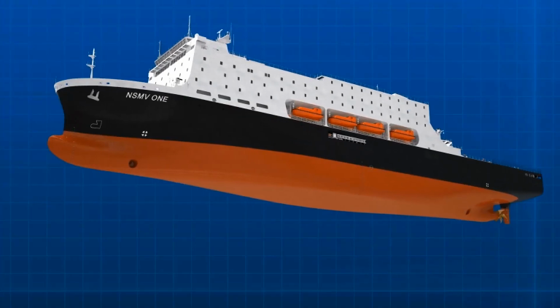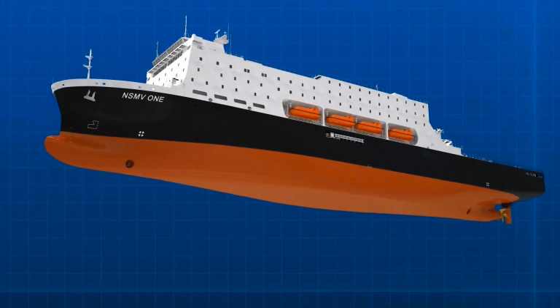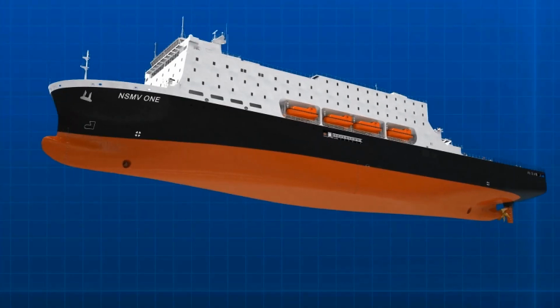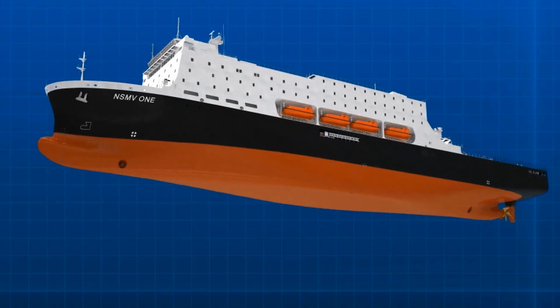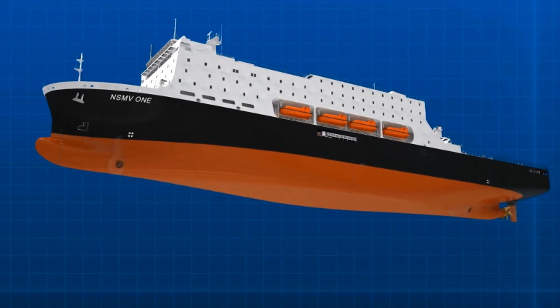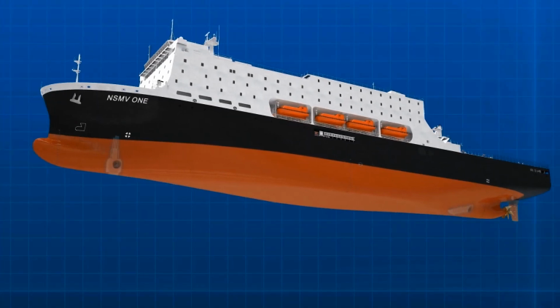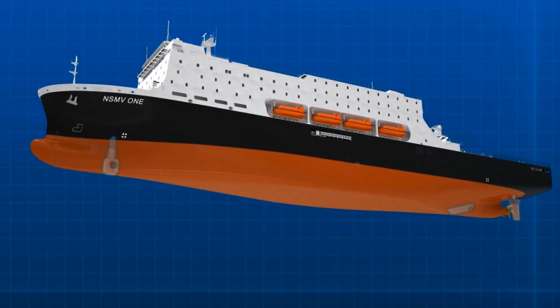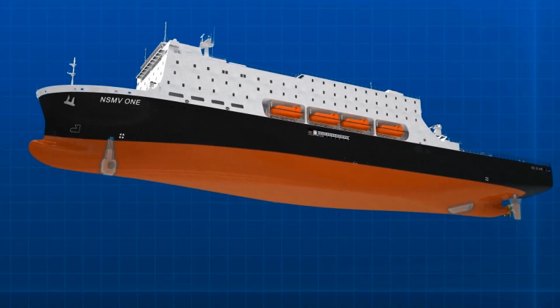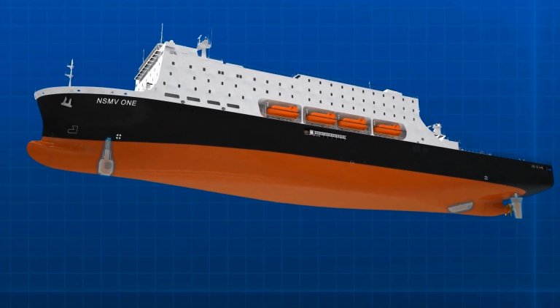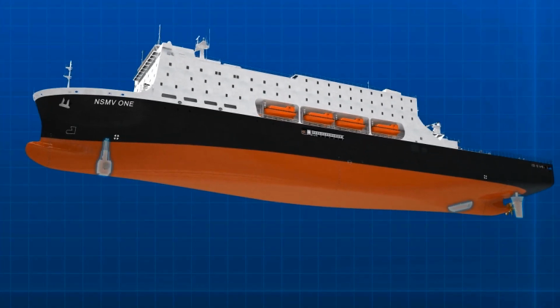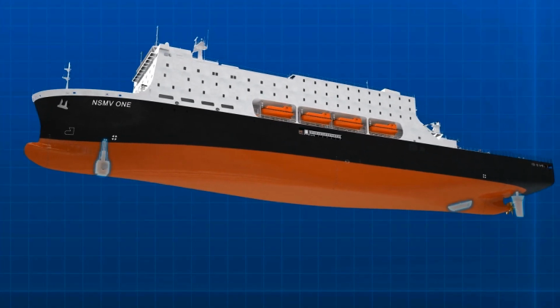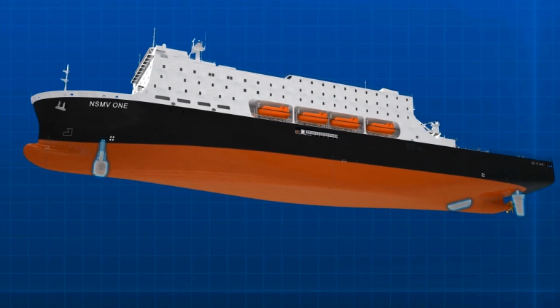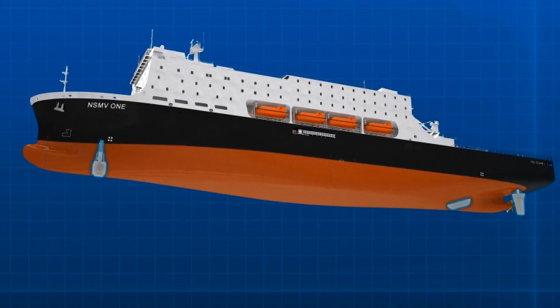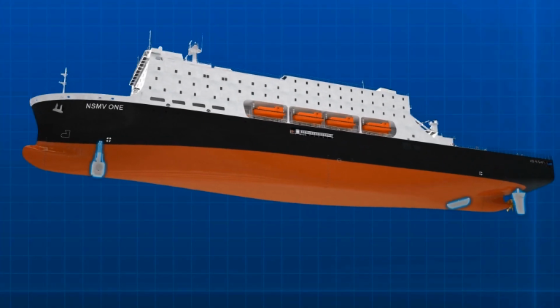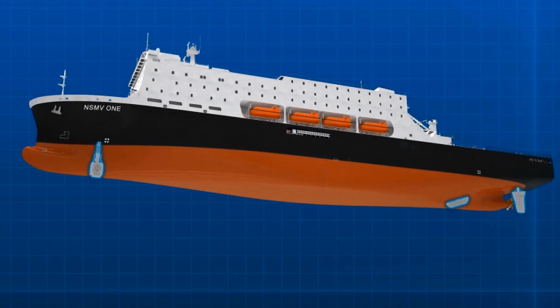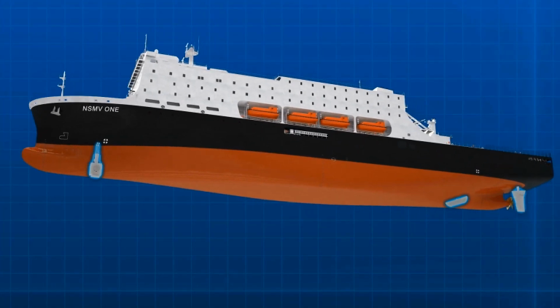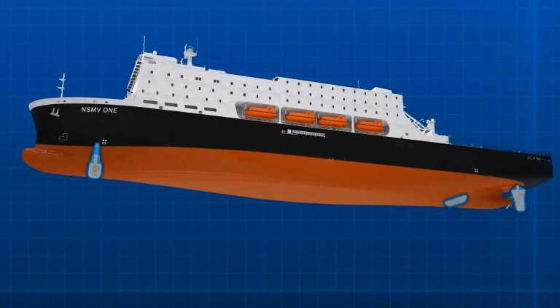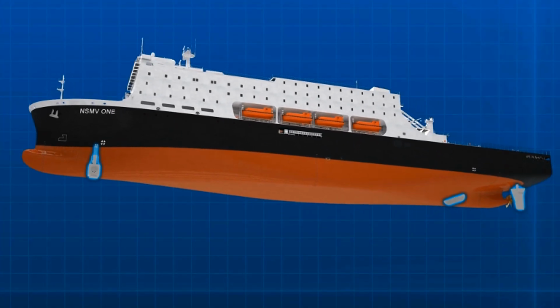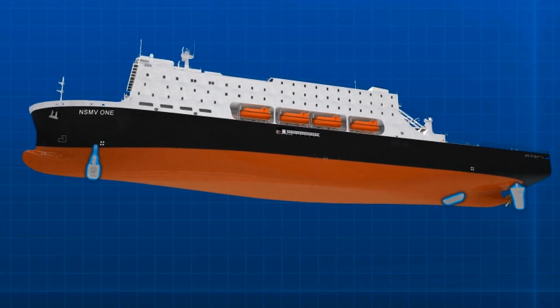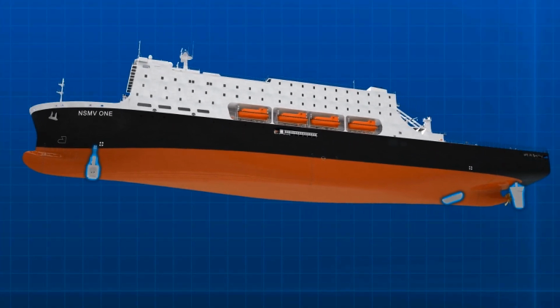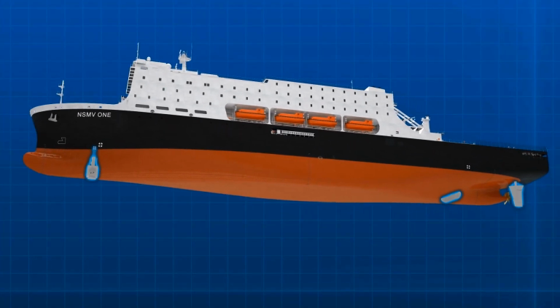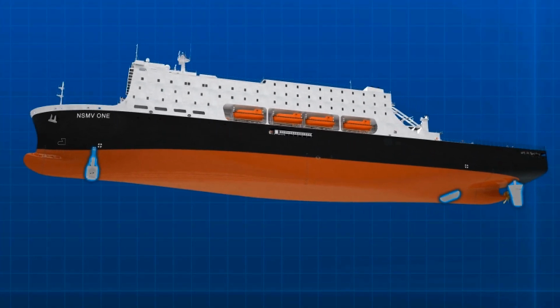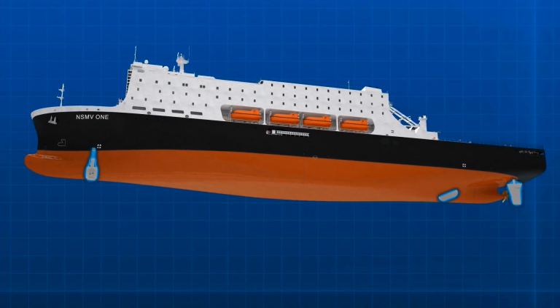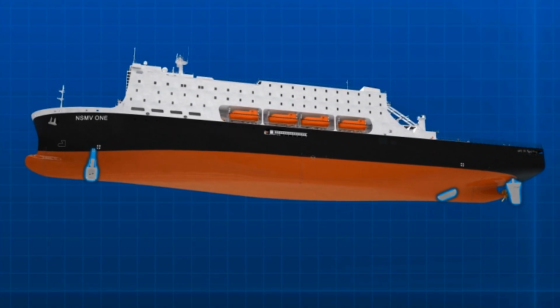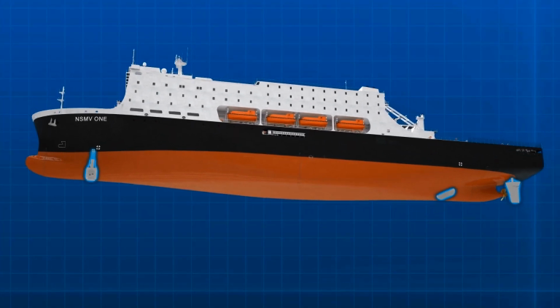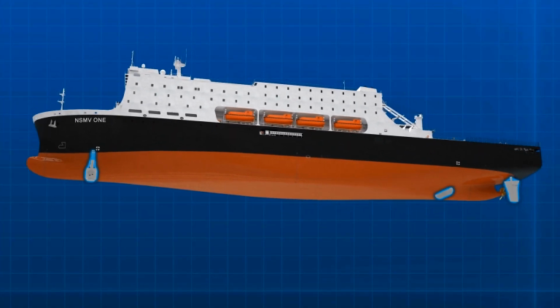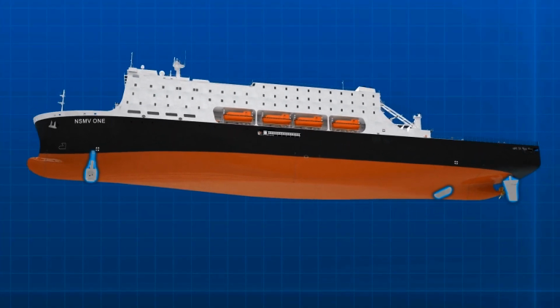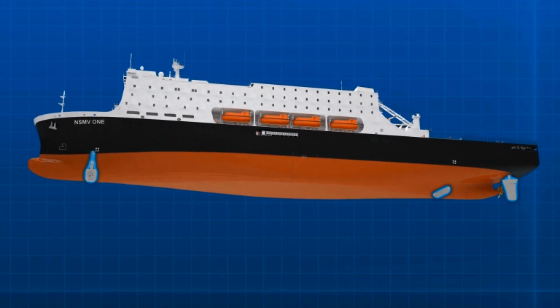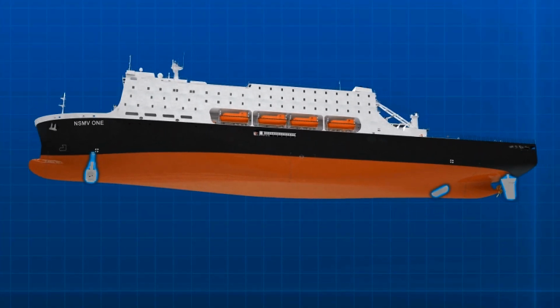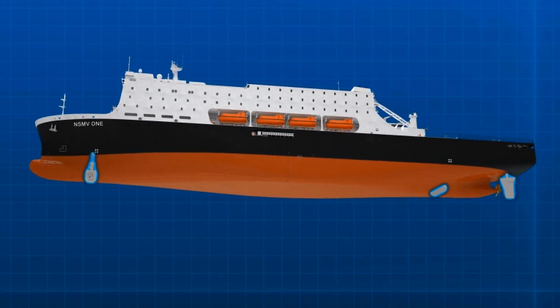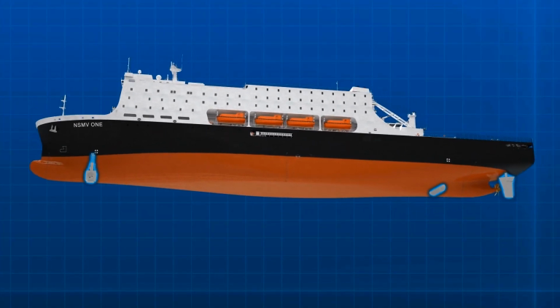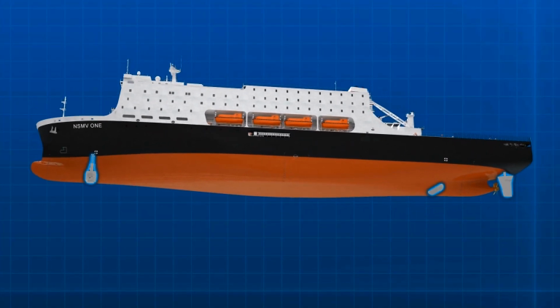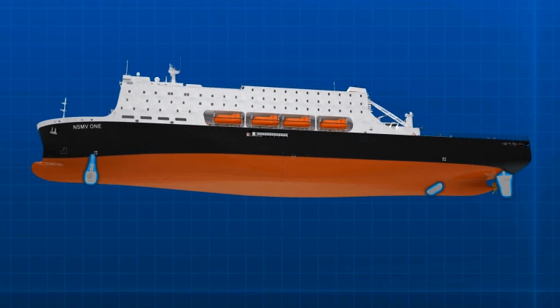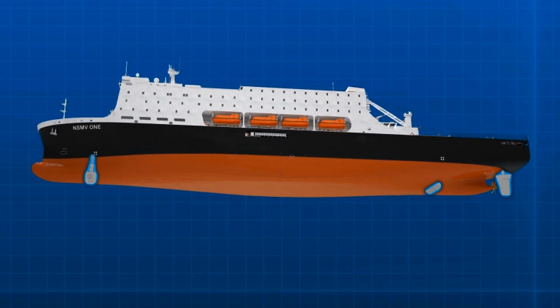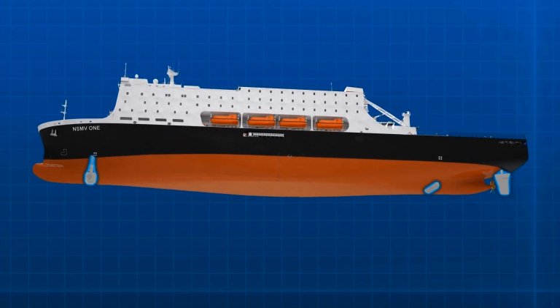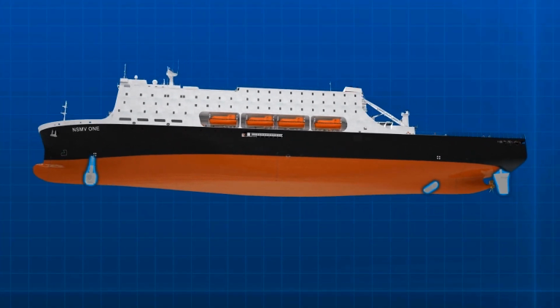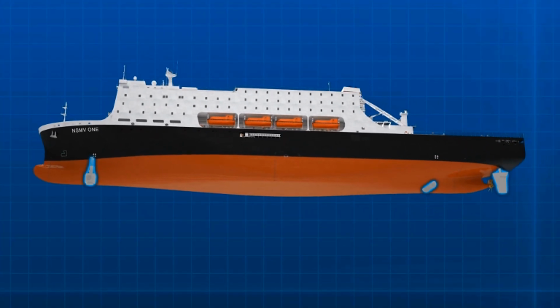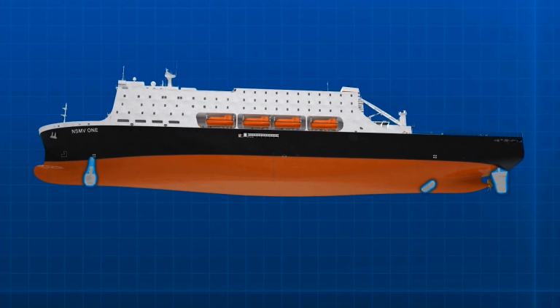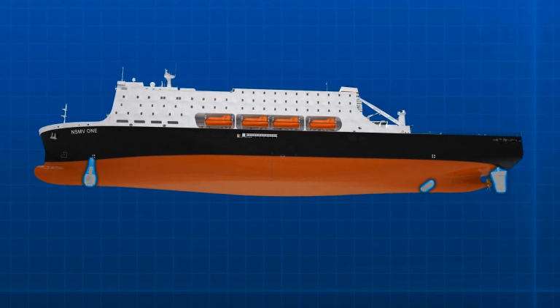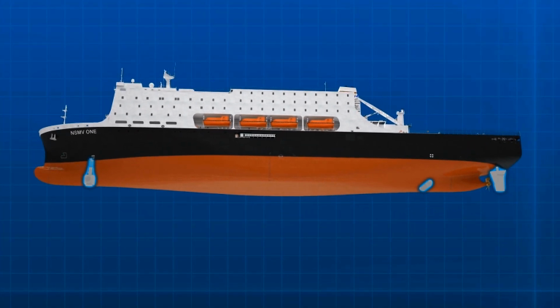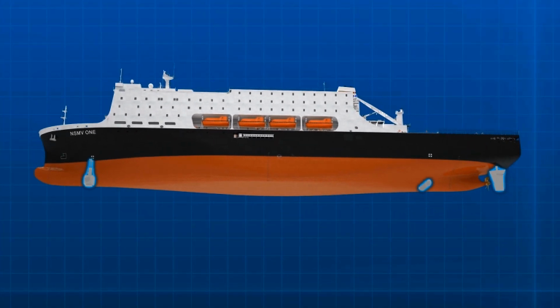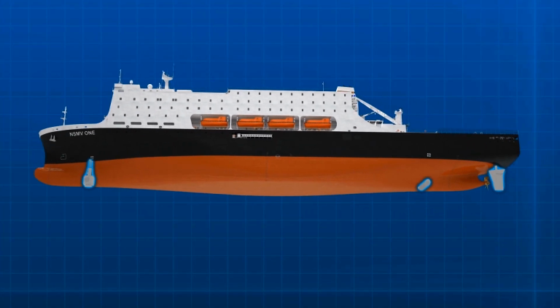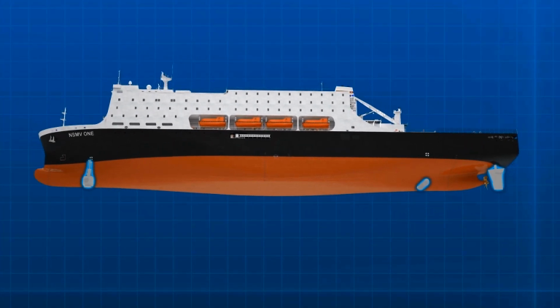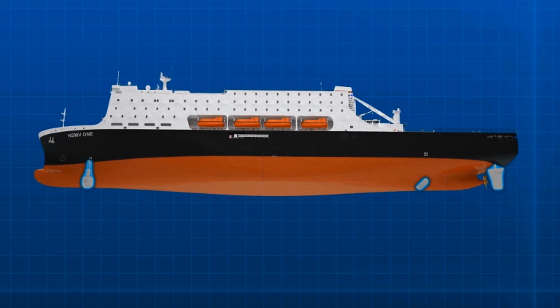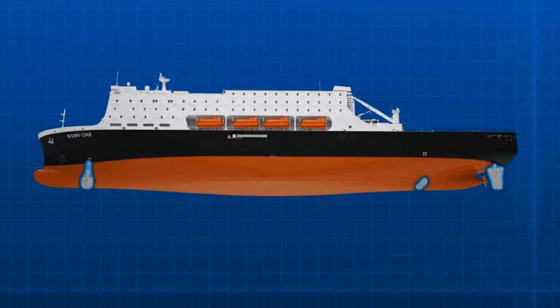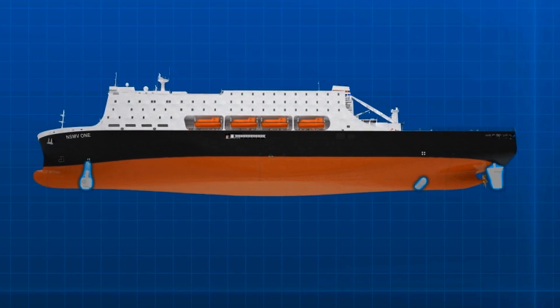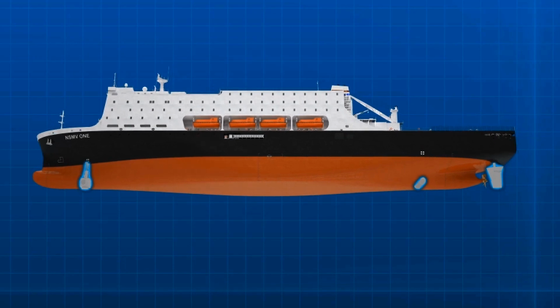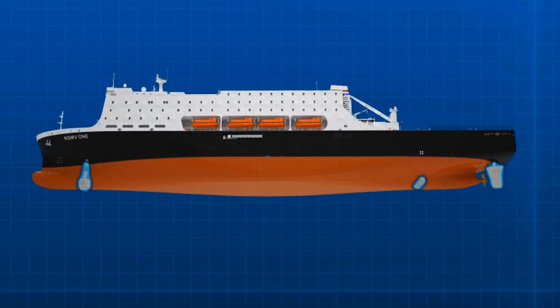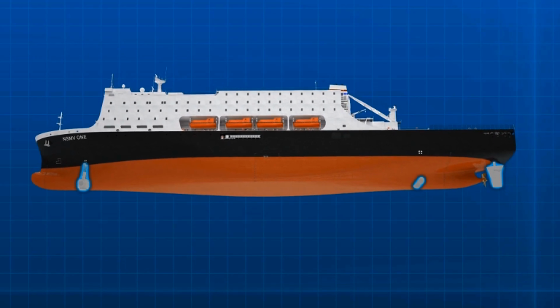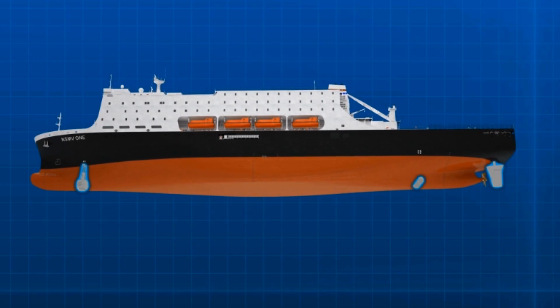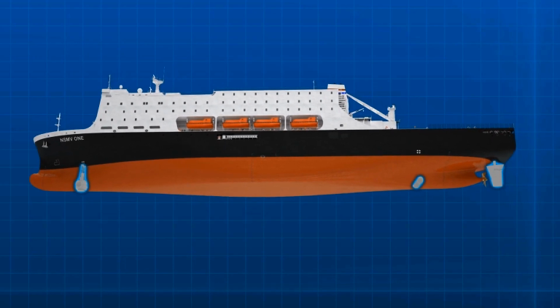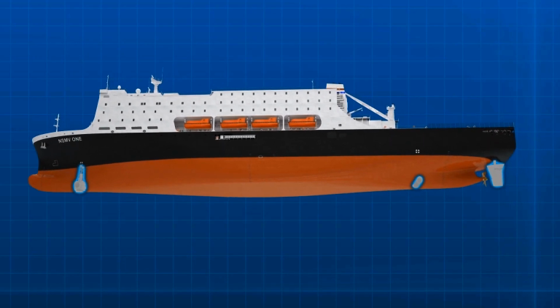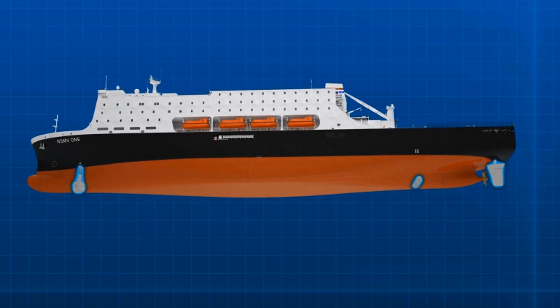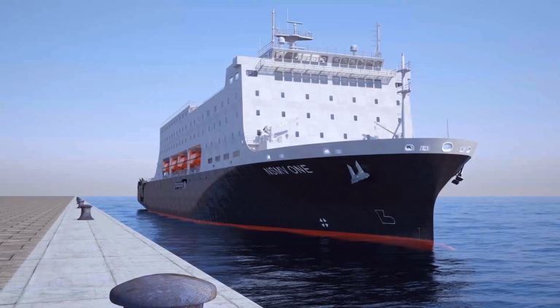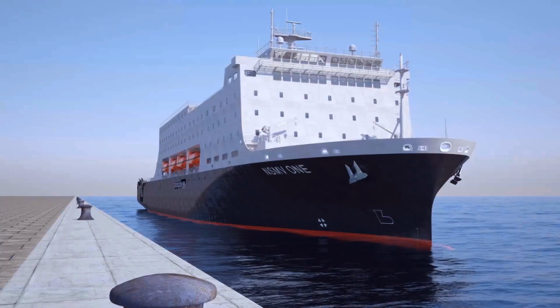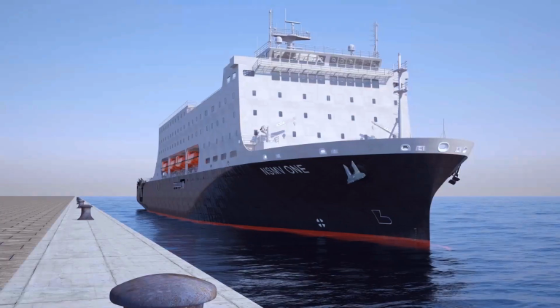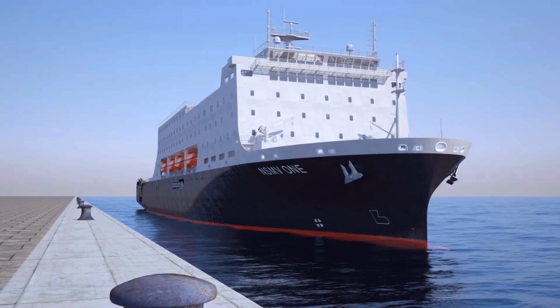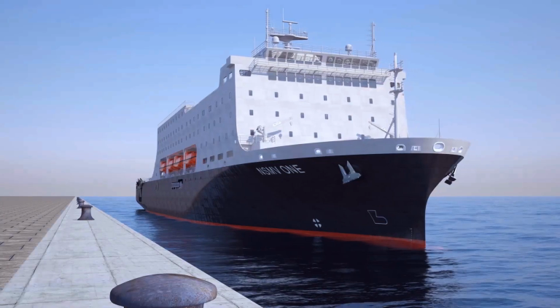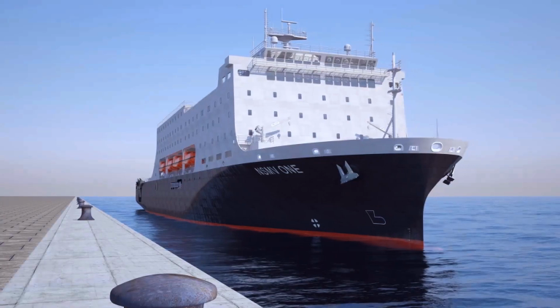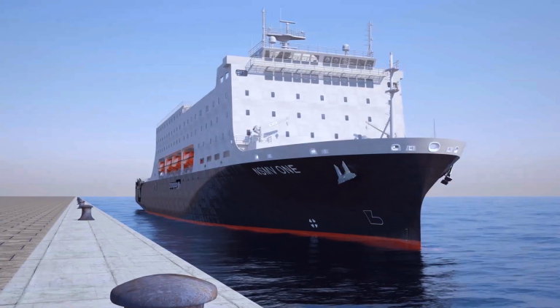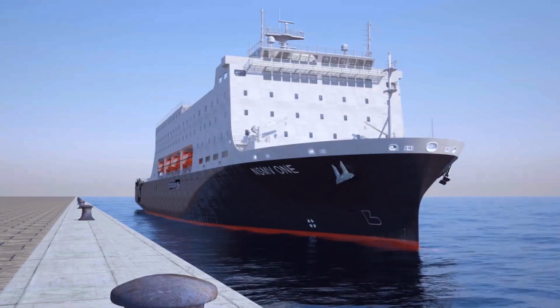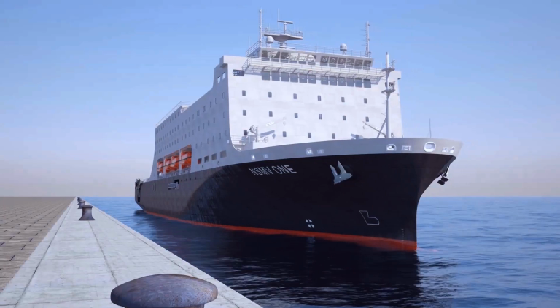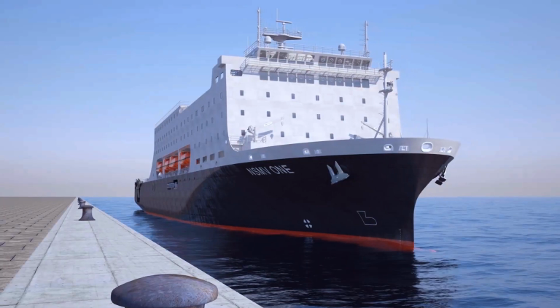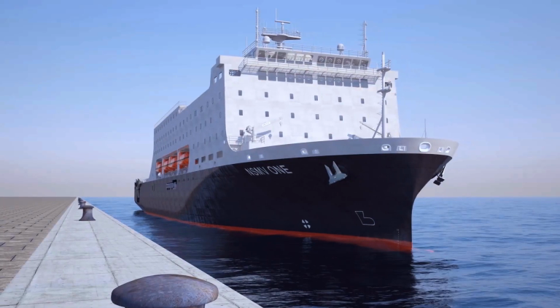Through use of thrusters and a flap-type rudder, NSMV is able to moor without tugs, which is very useful for undeveloped ports.